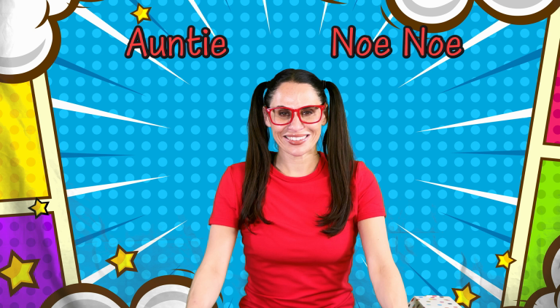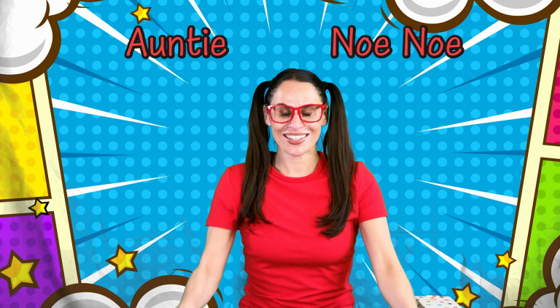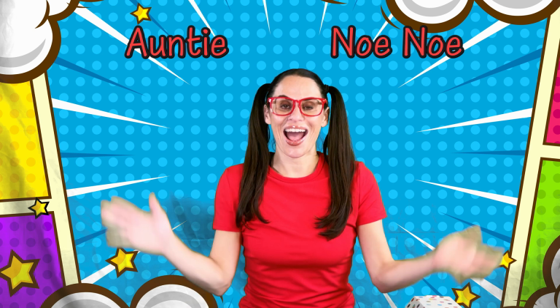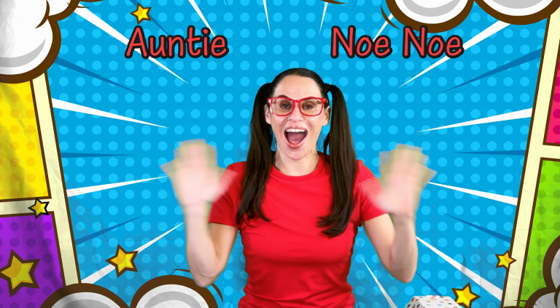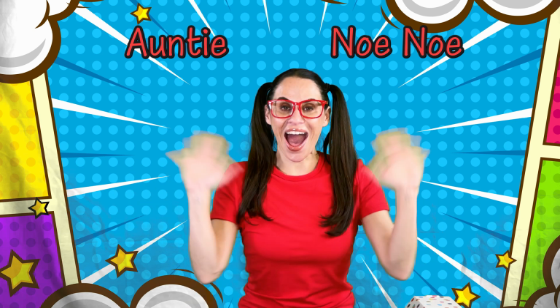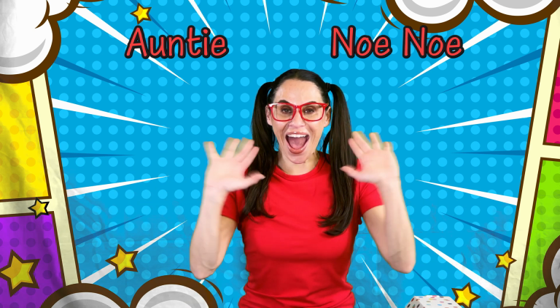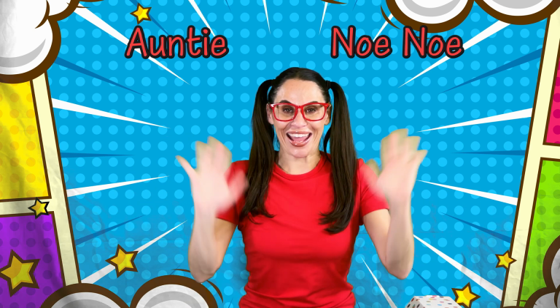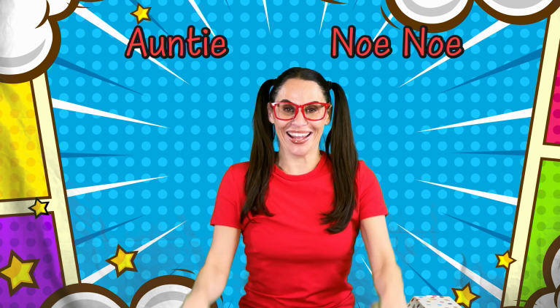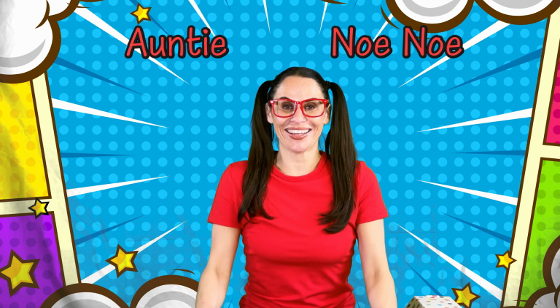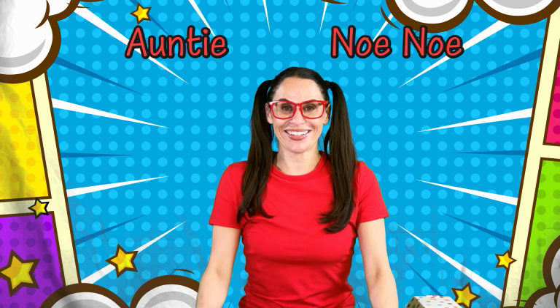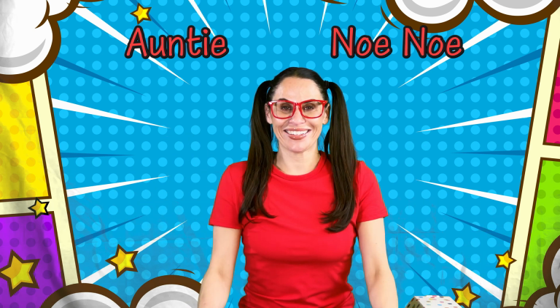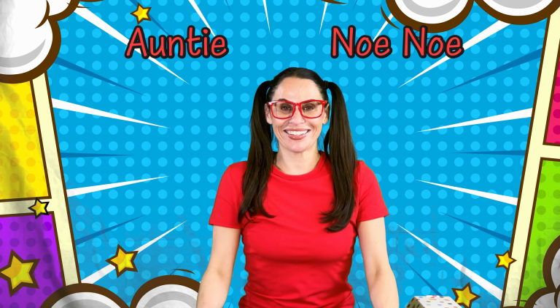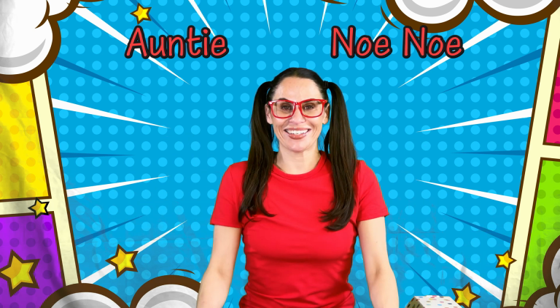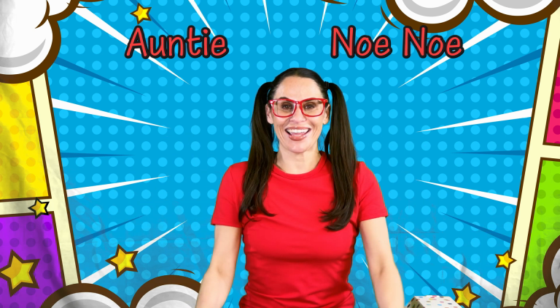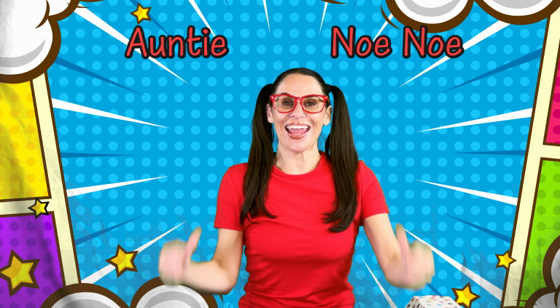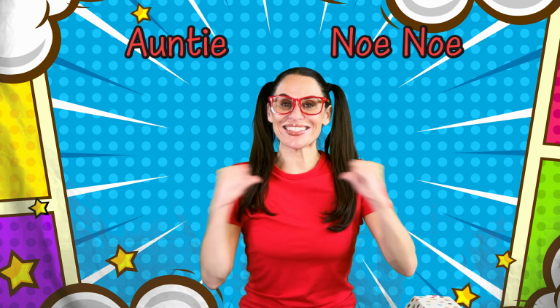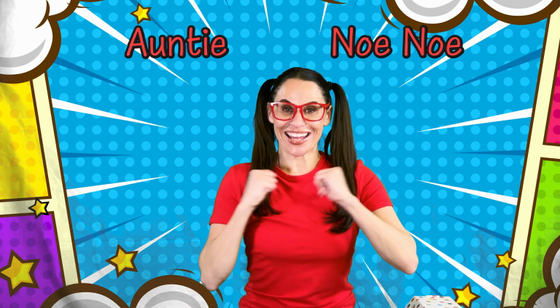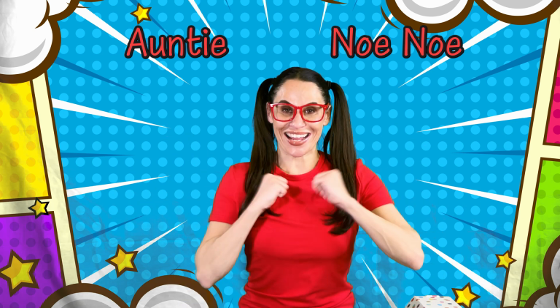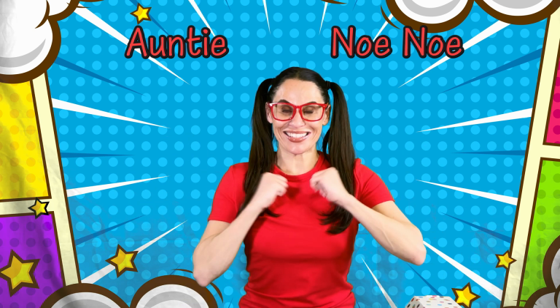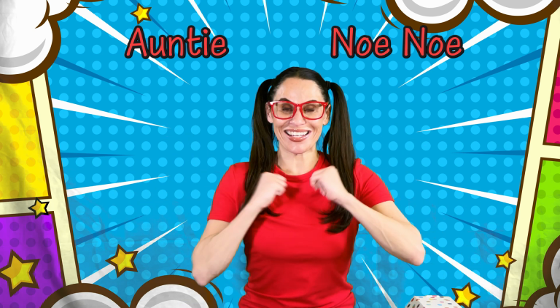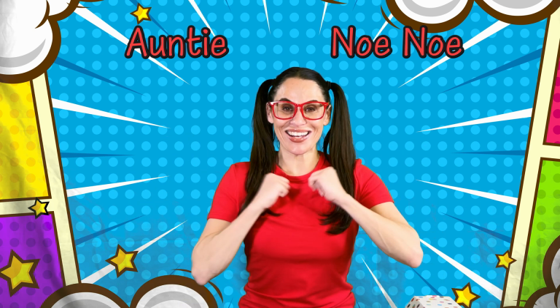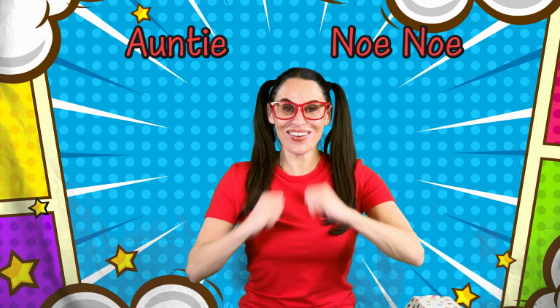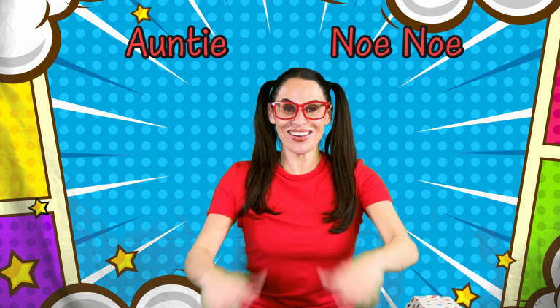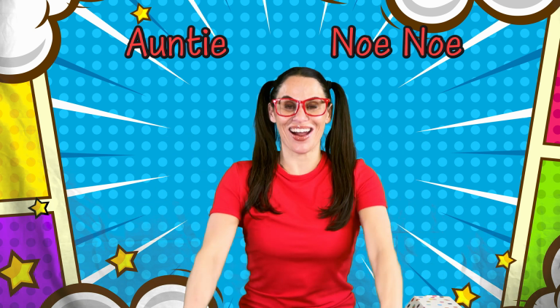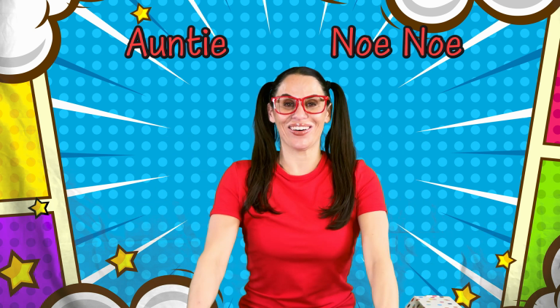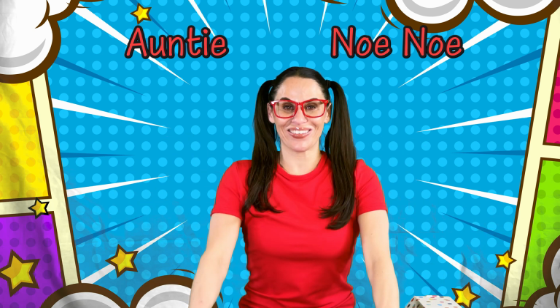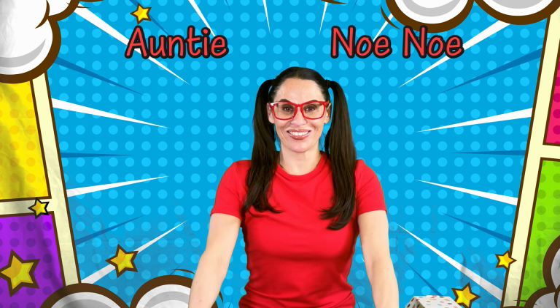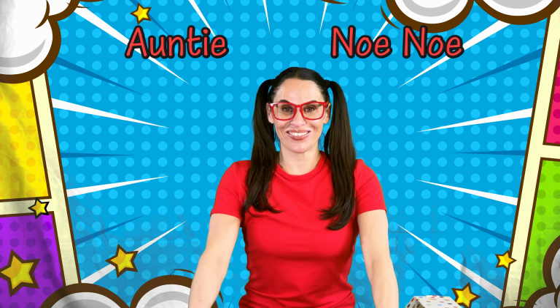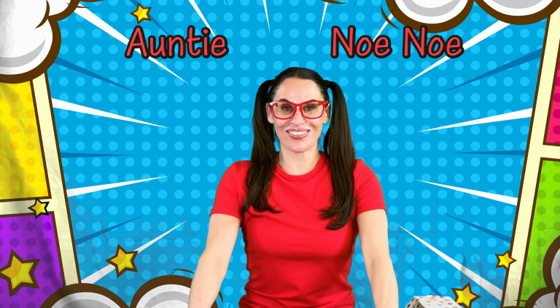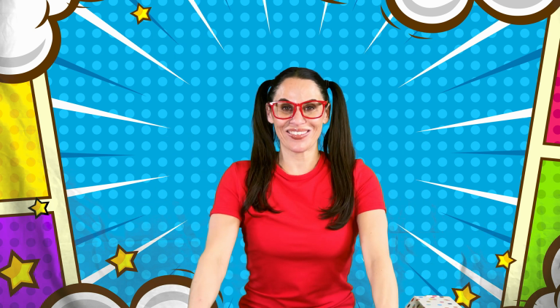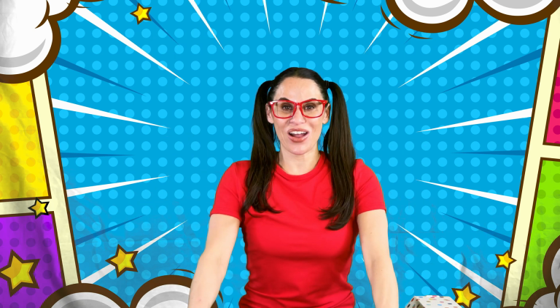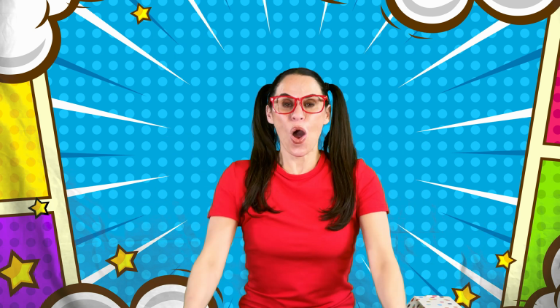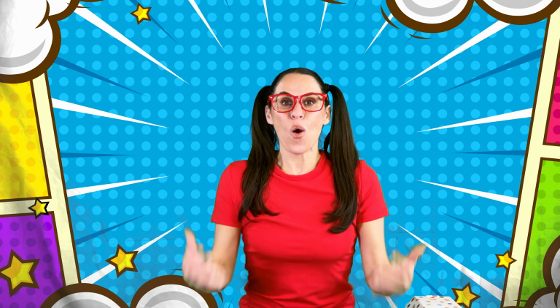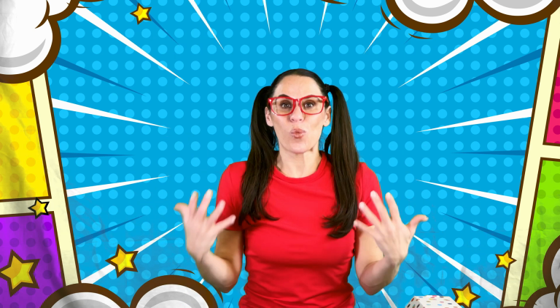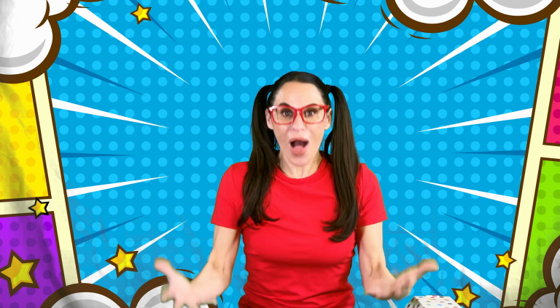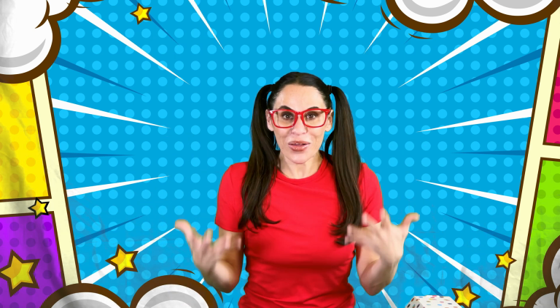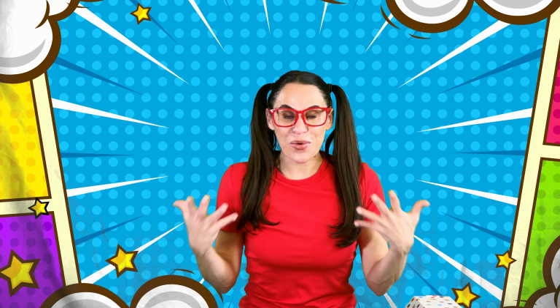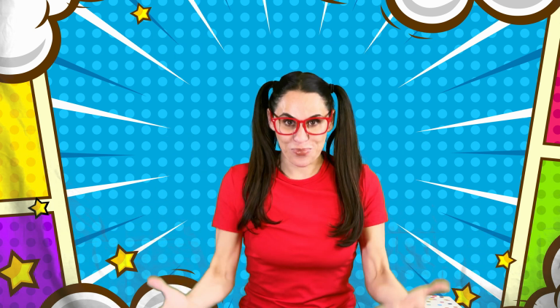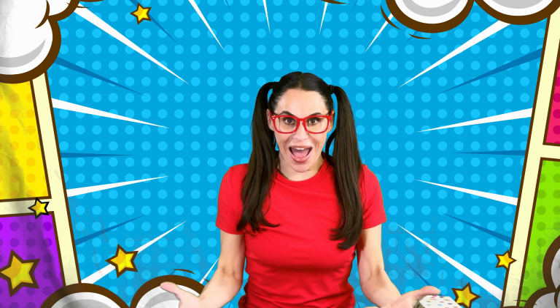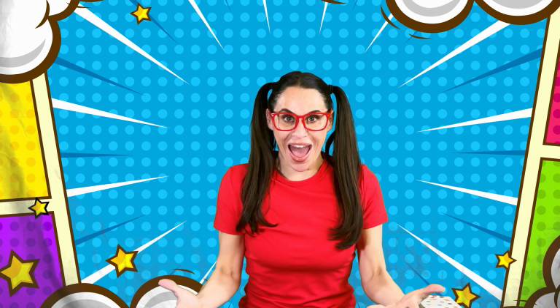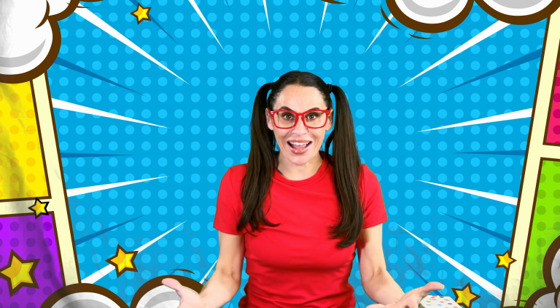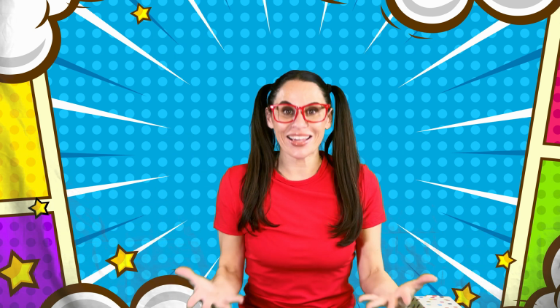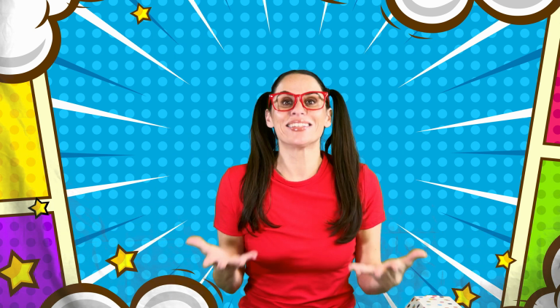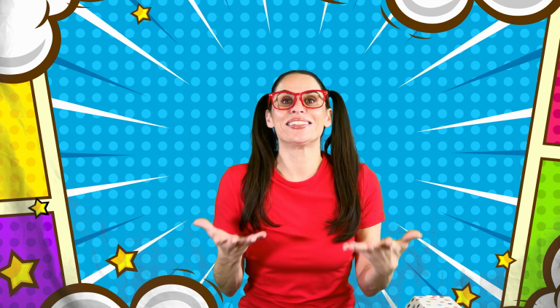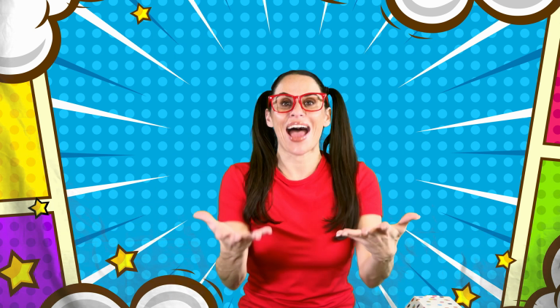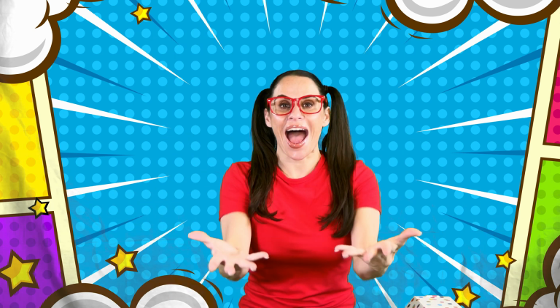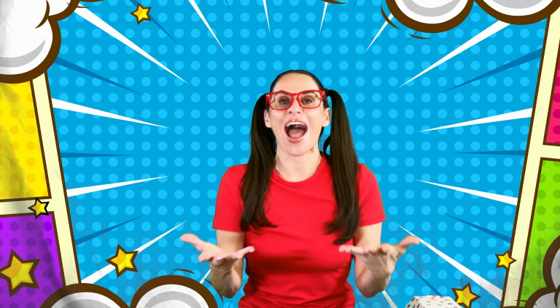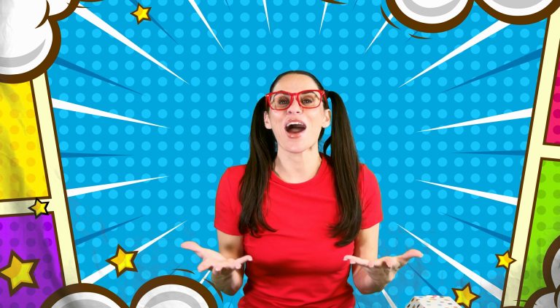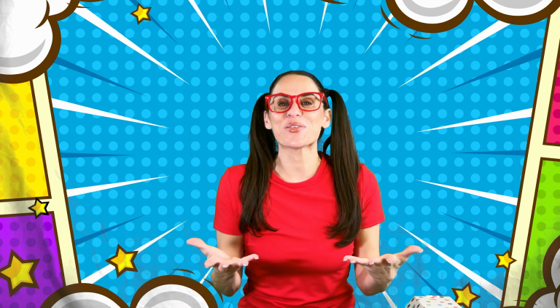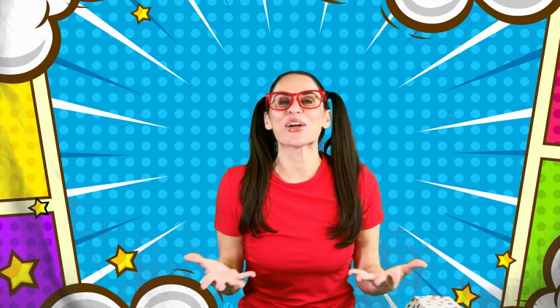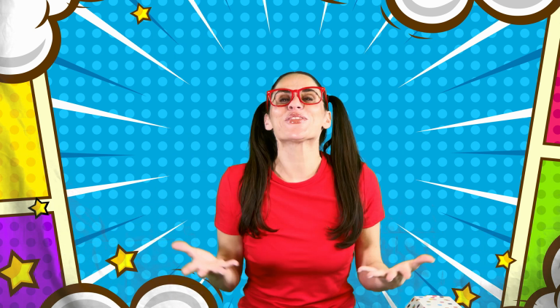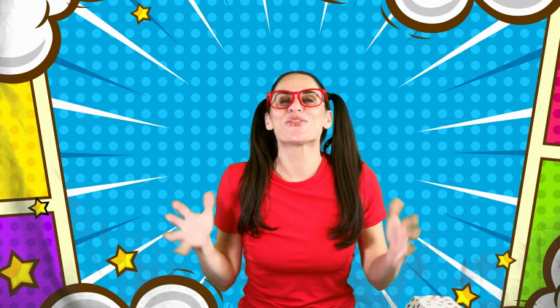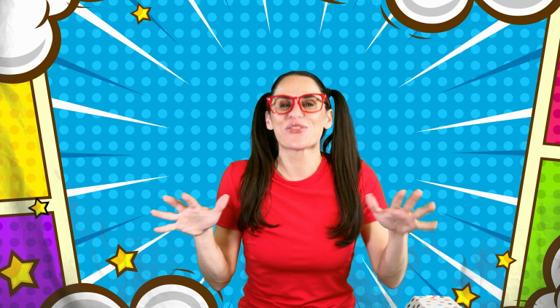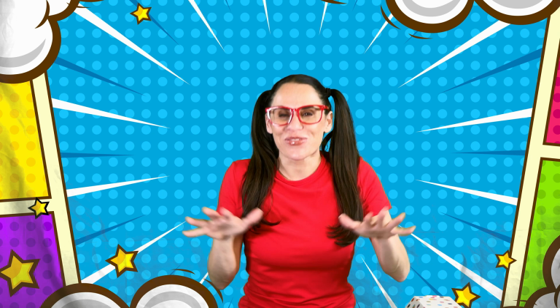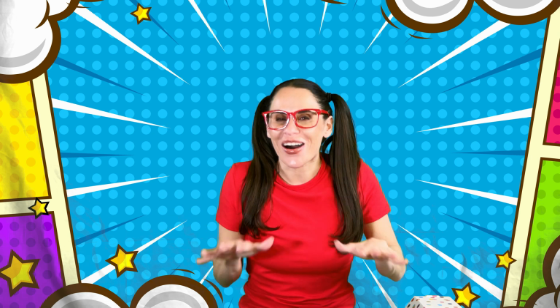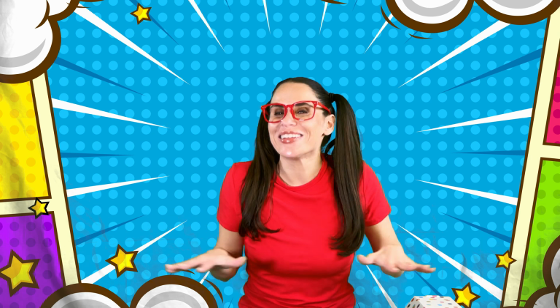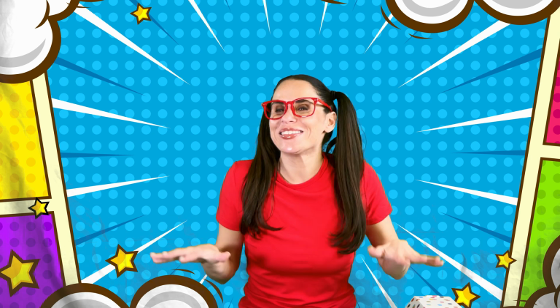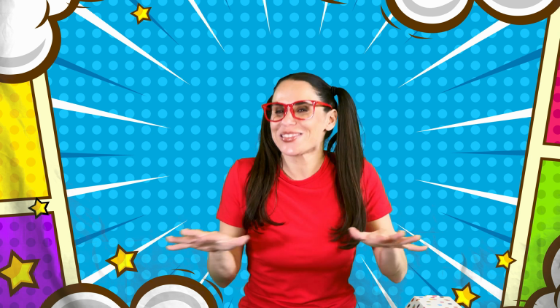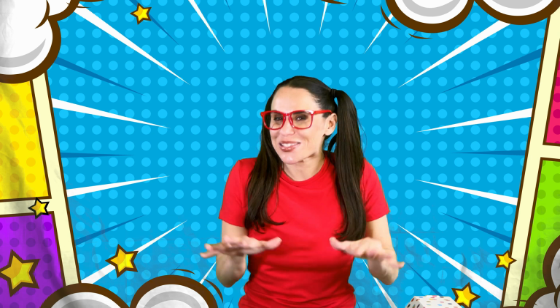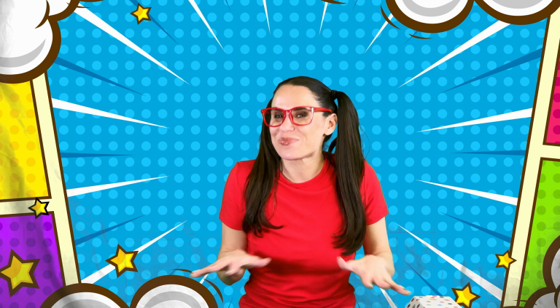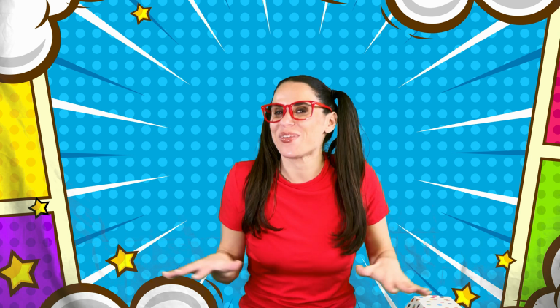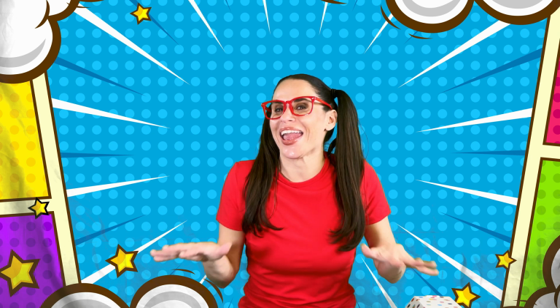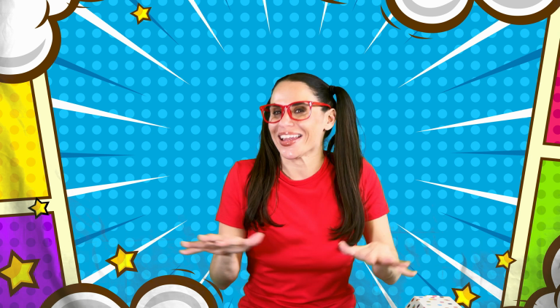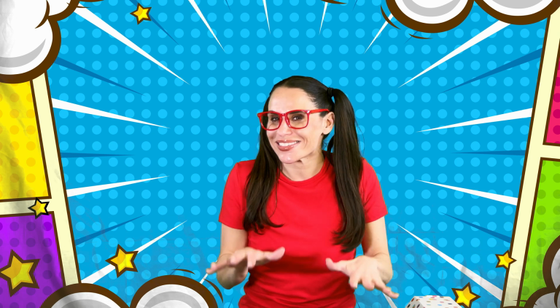Hi, it's Auntie Nono. Welcome back to our fun space.